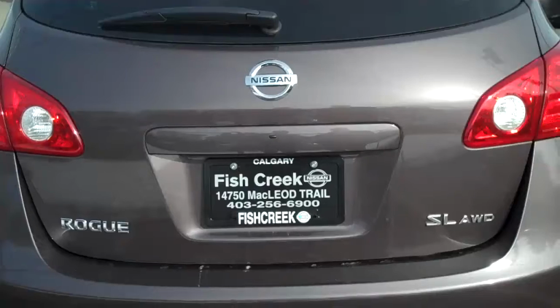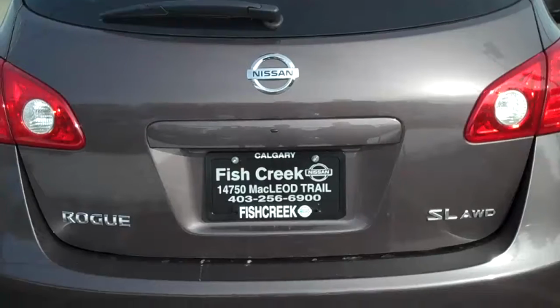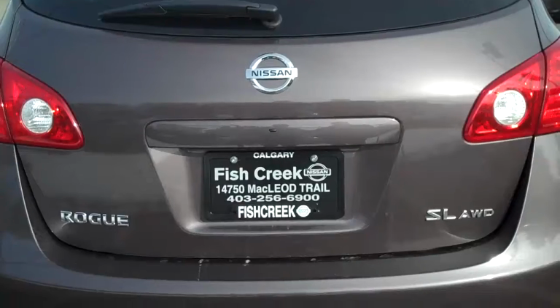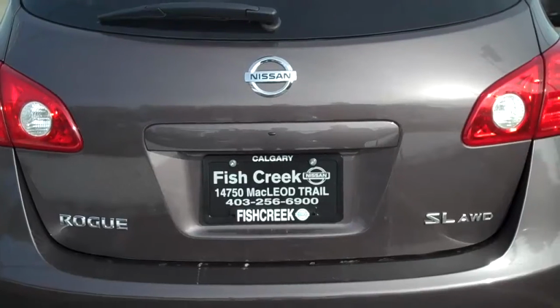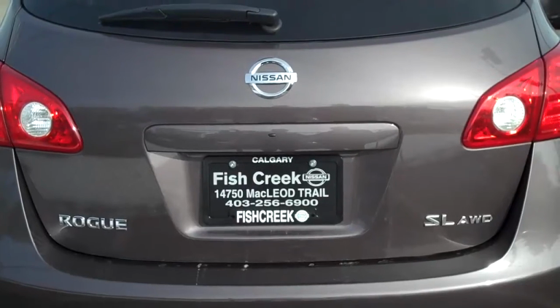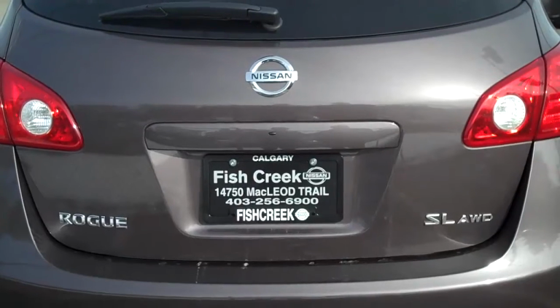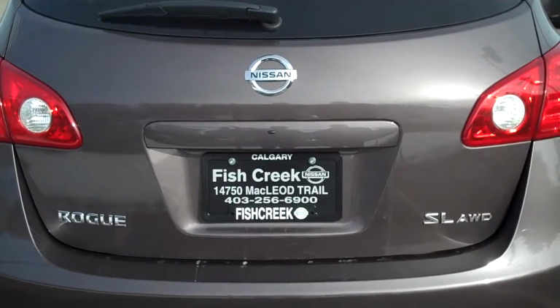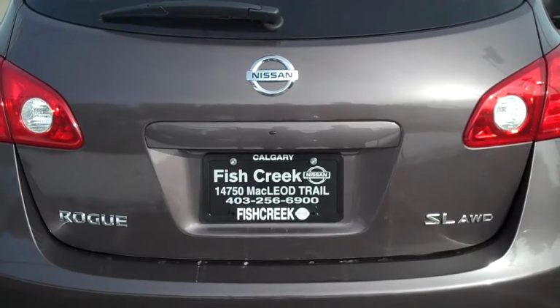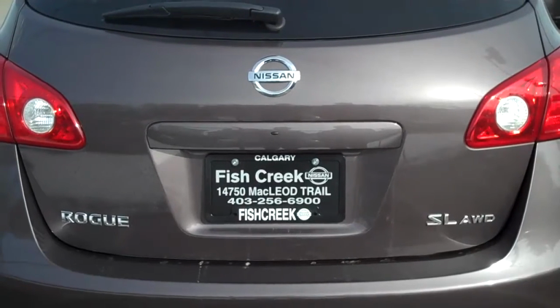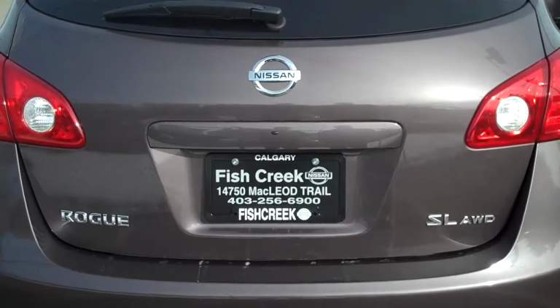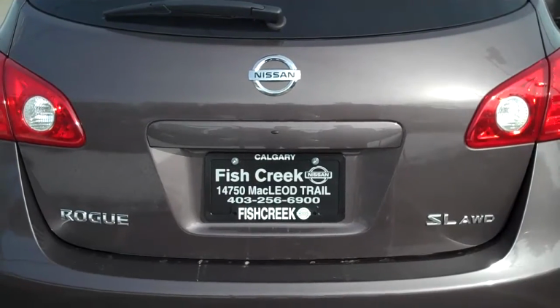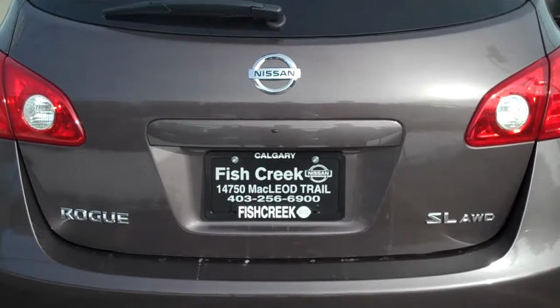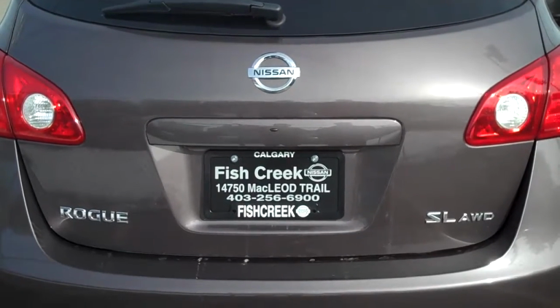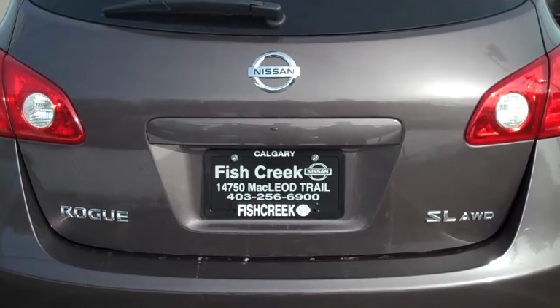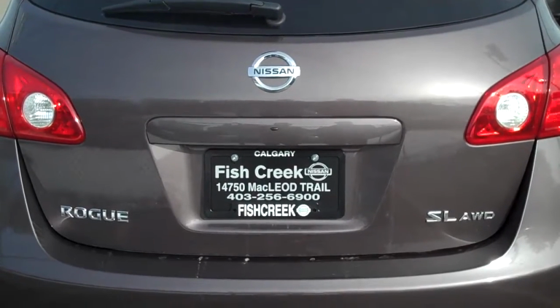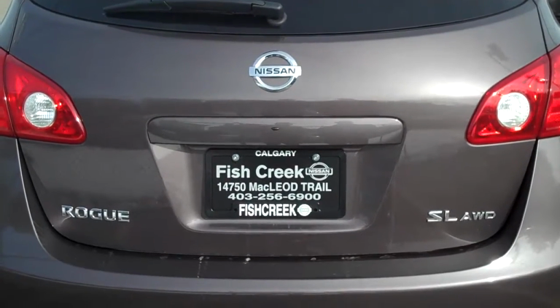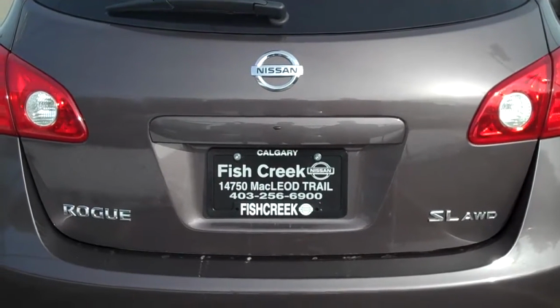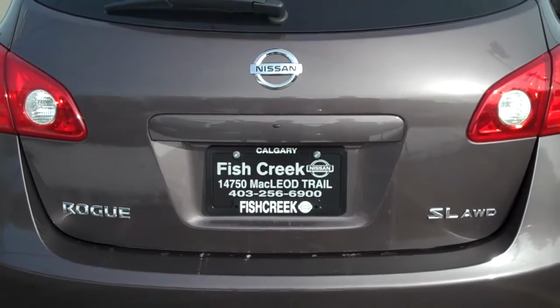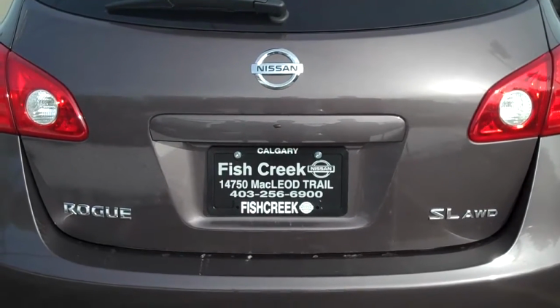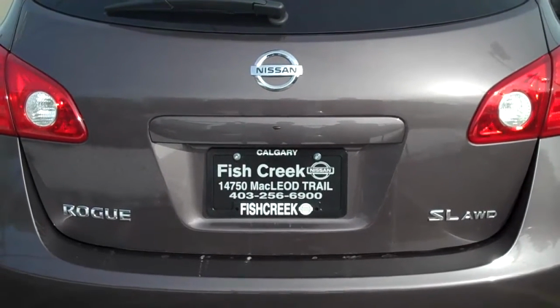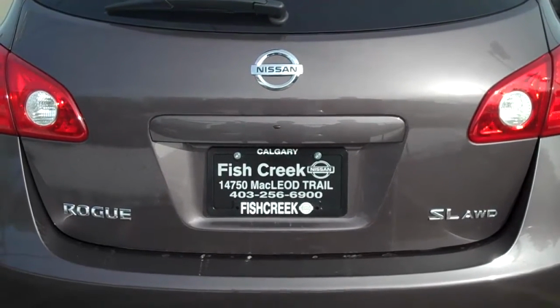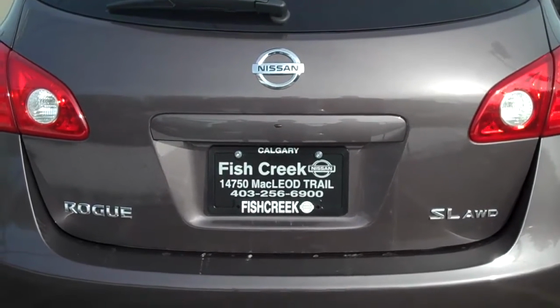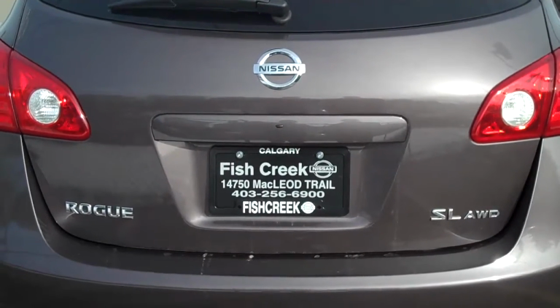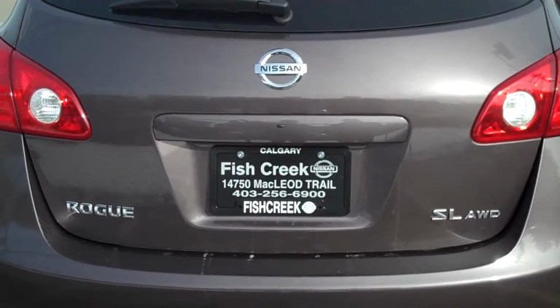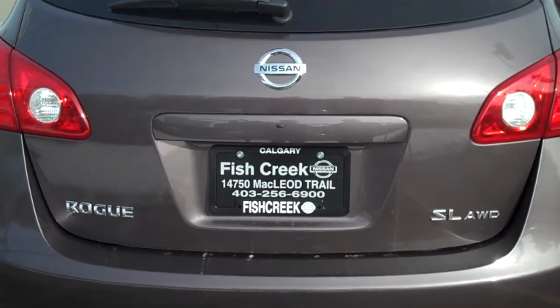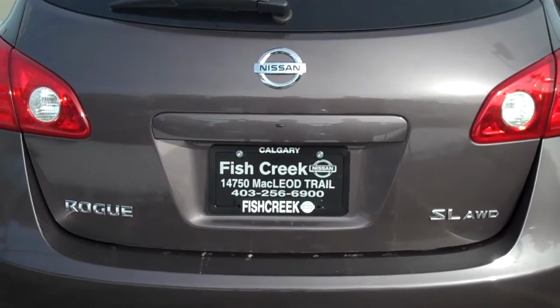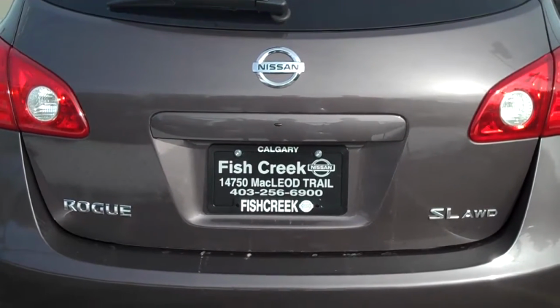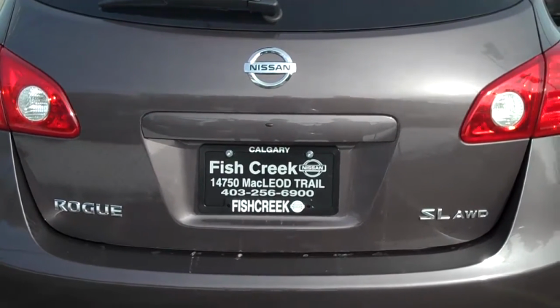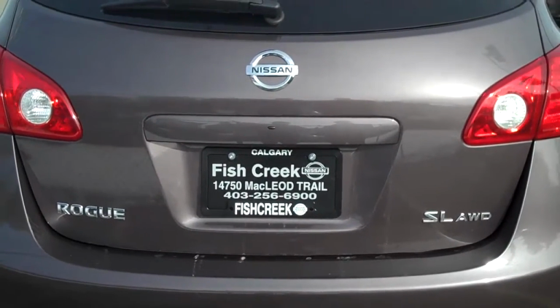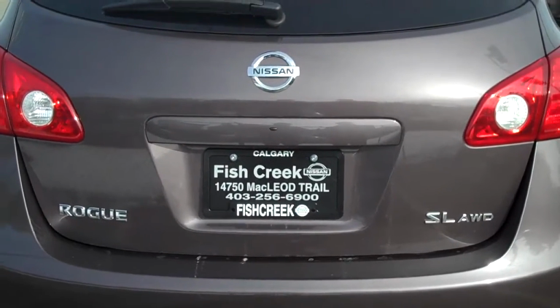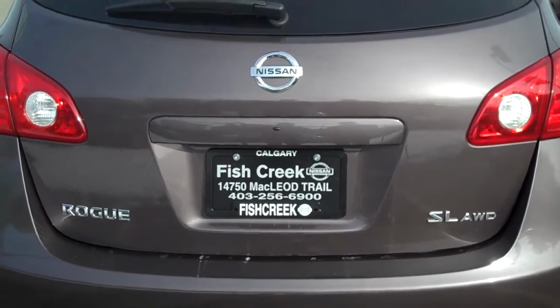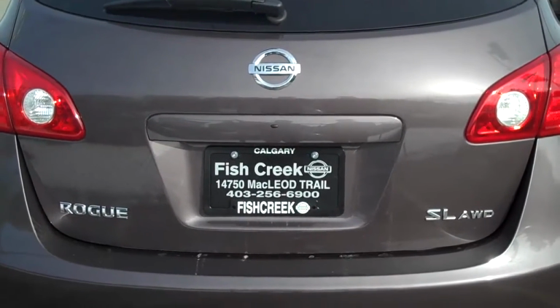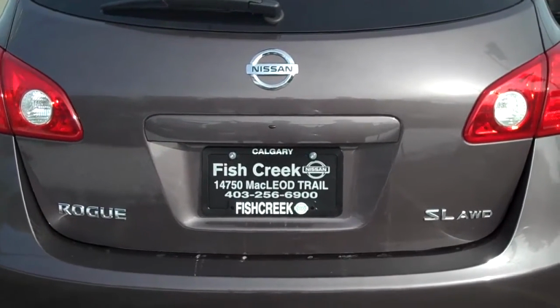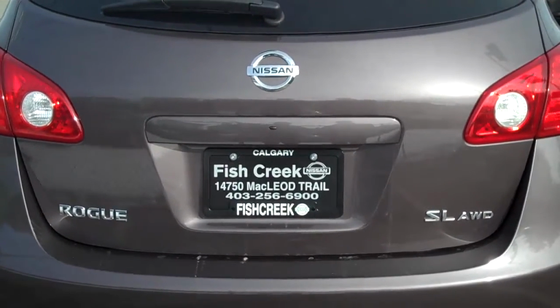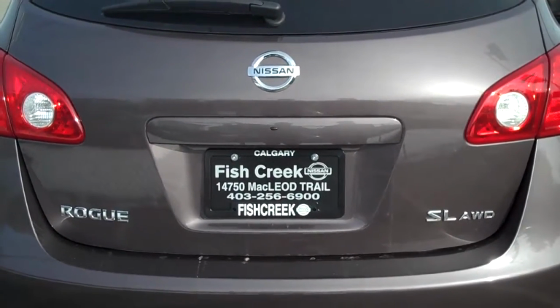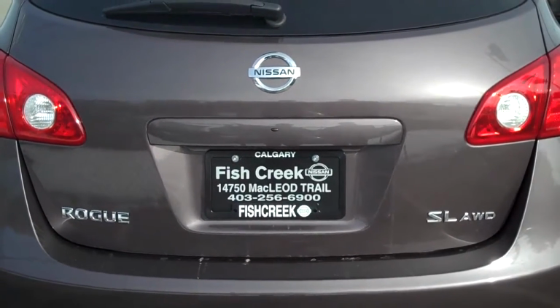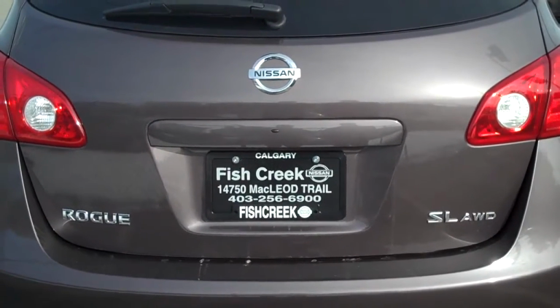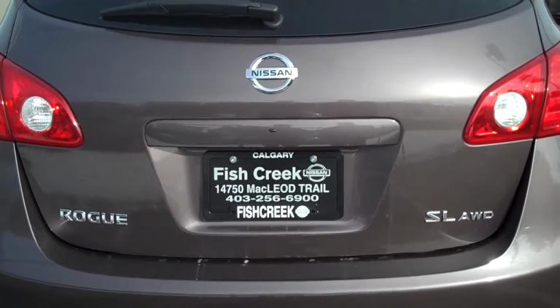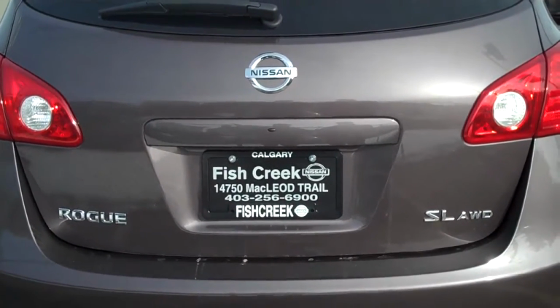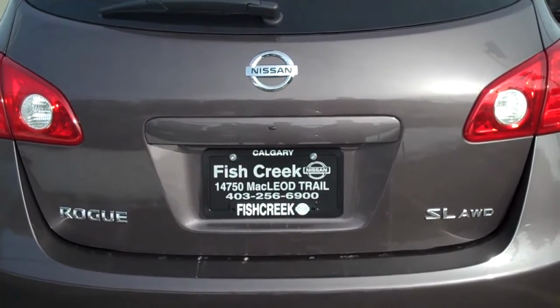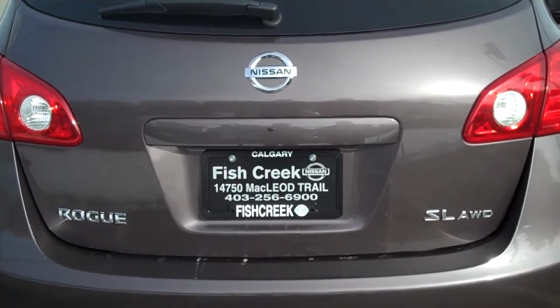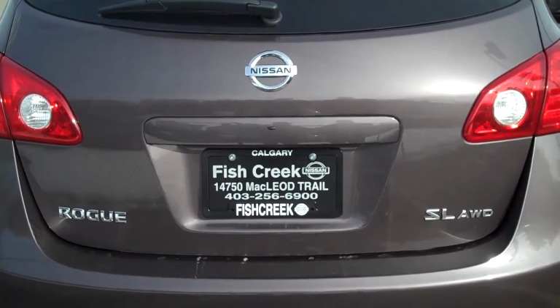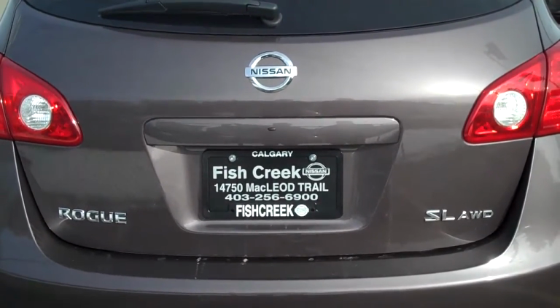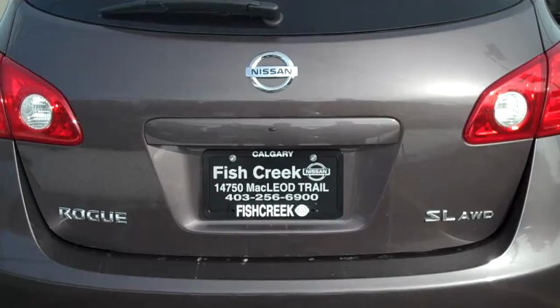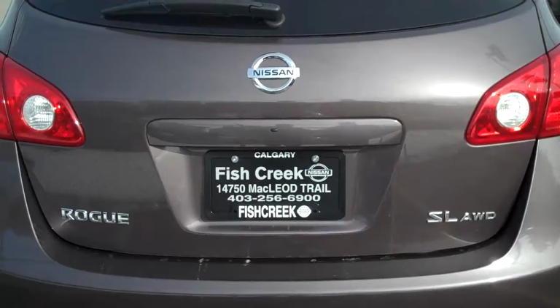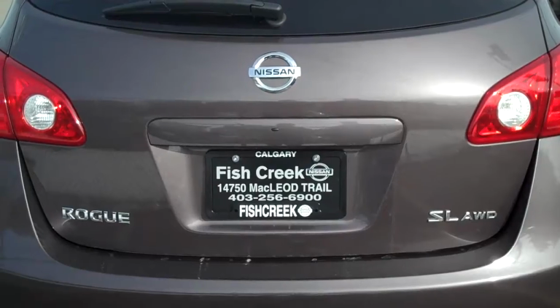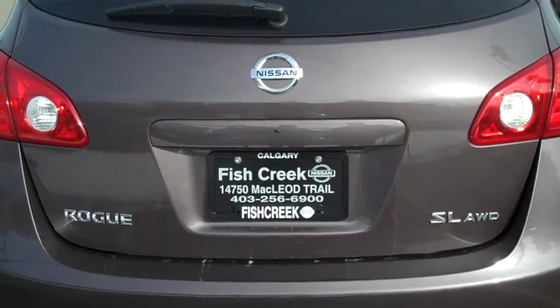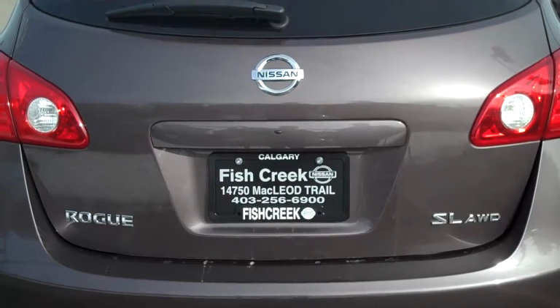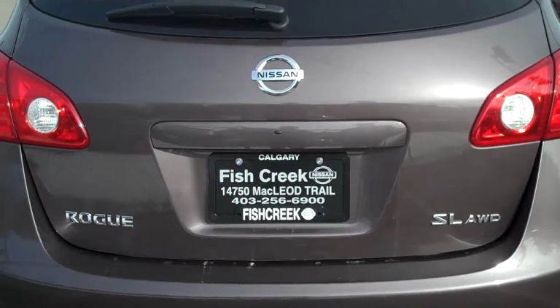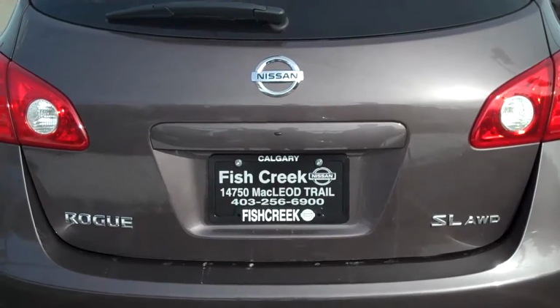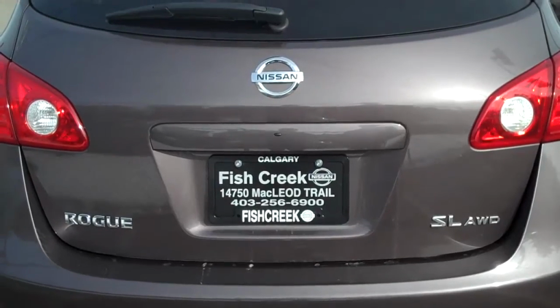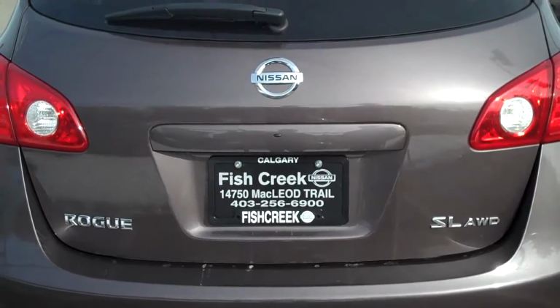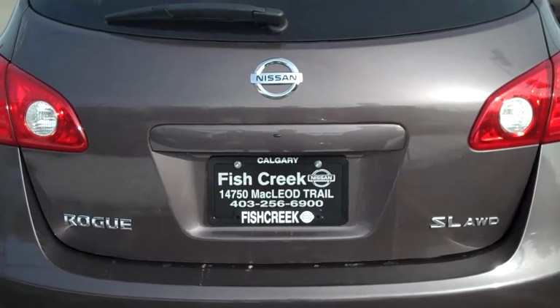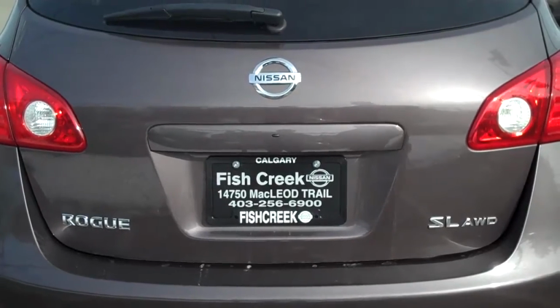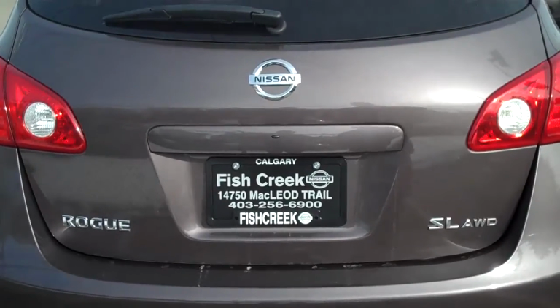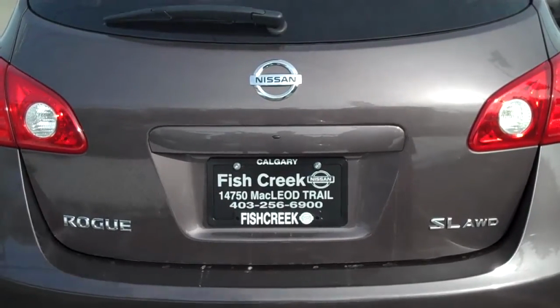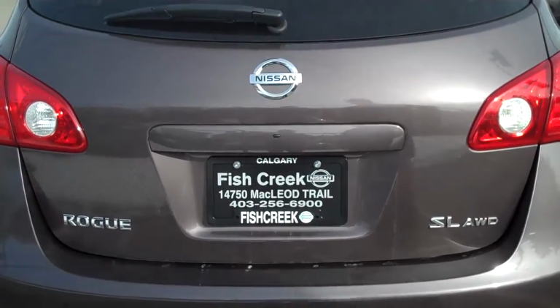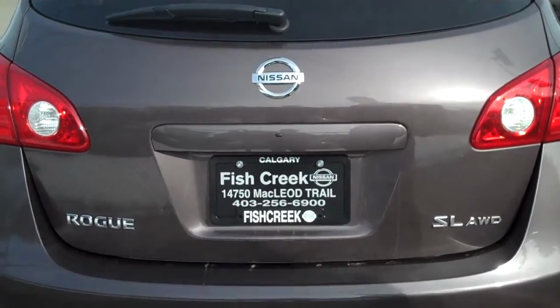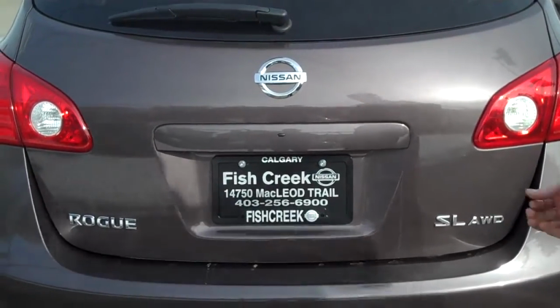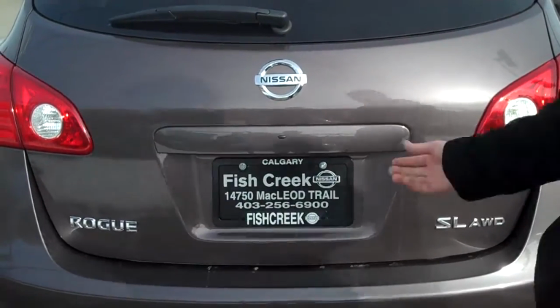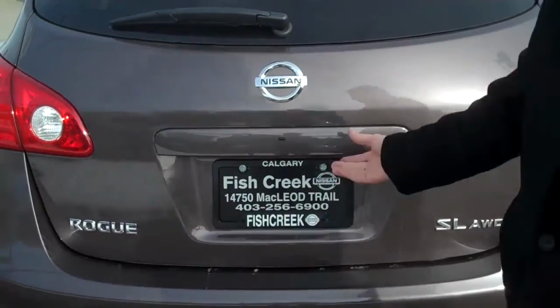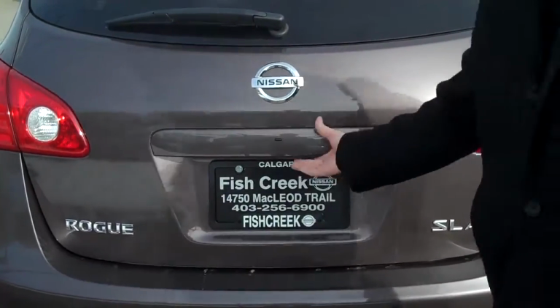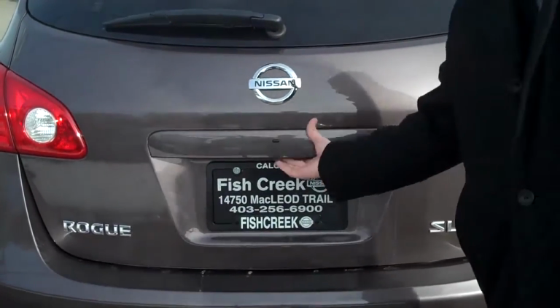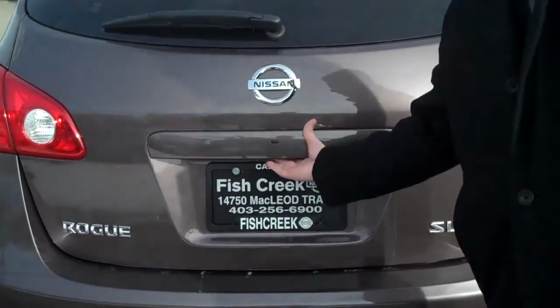Today we're looking at the 2009 Nissan Rogue SL All-Wheel Drive Technology Package — a fully loaded Rogue.